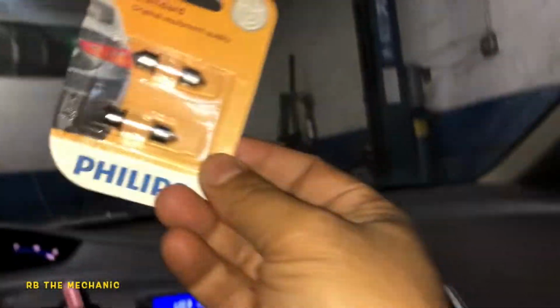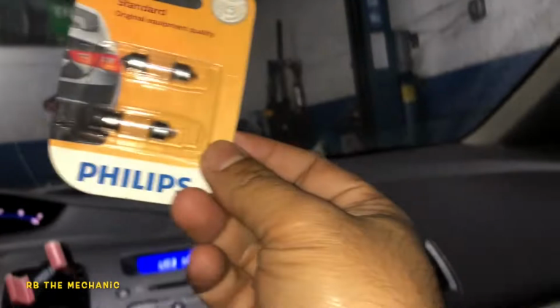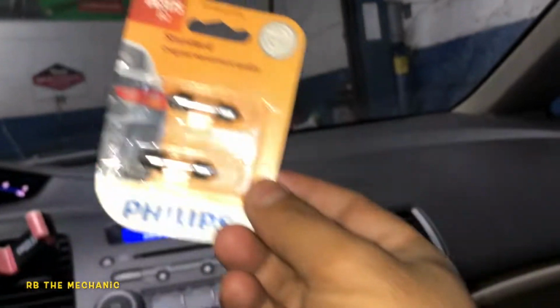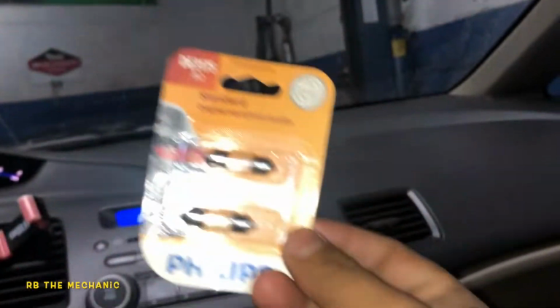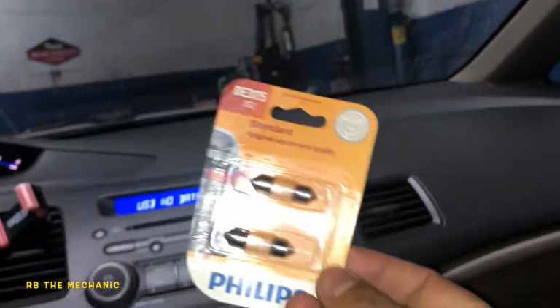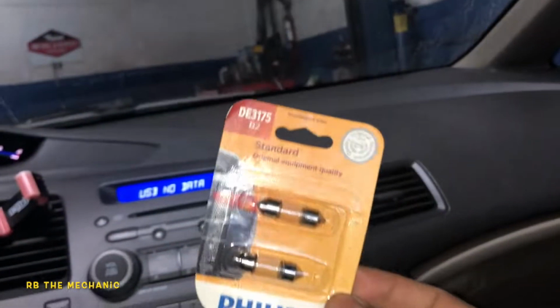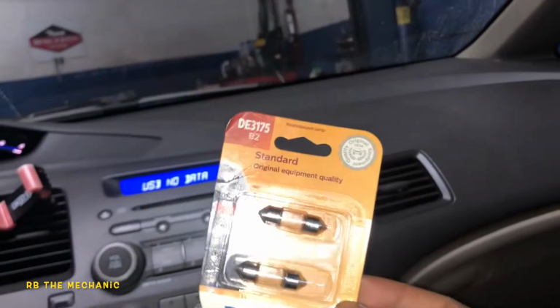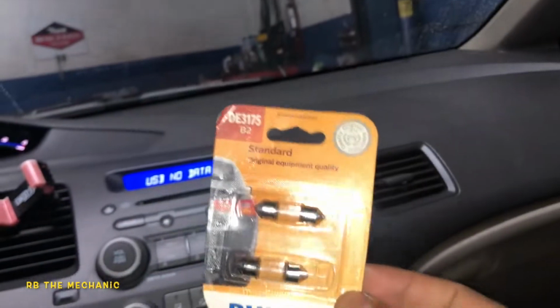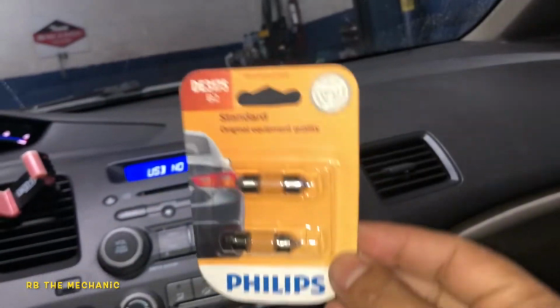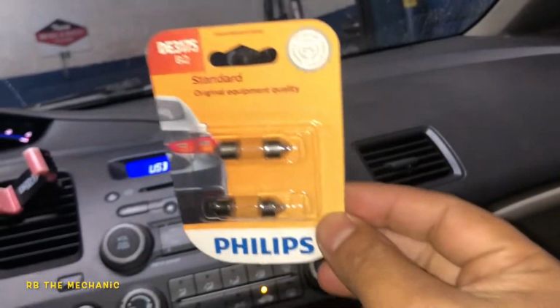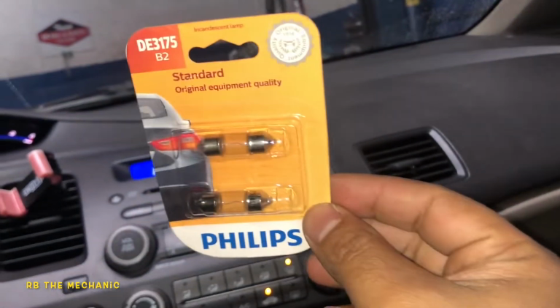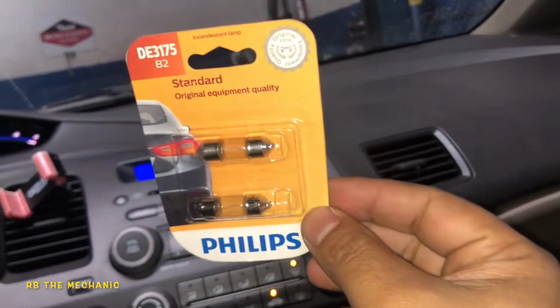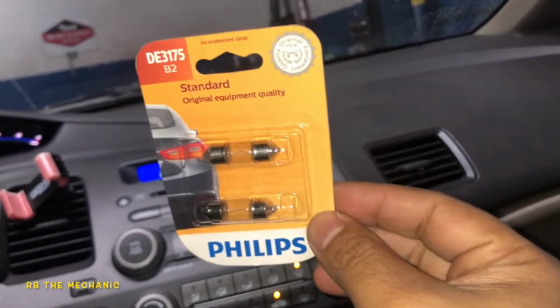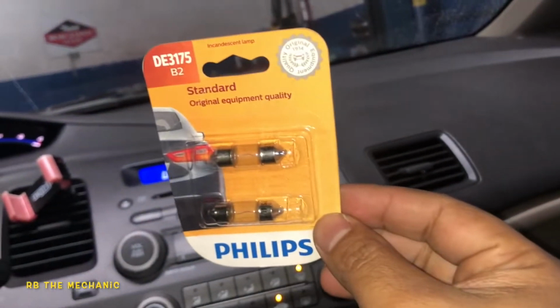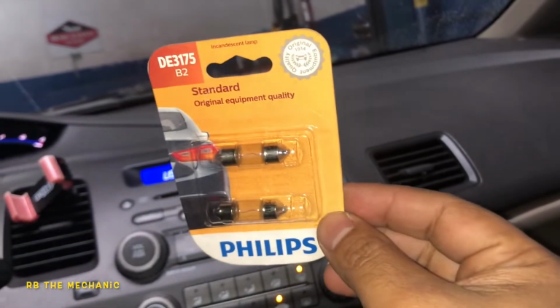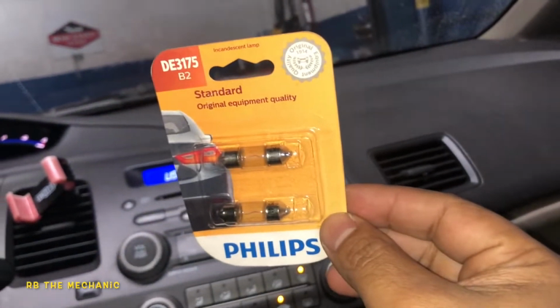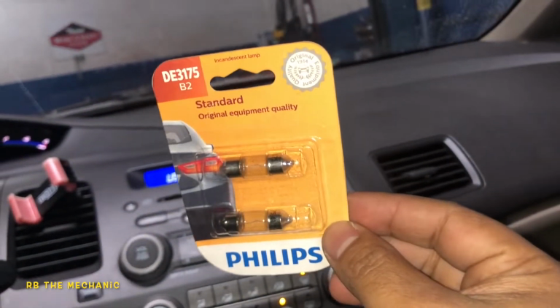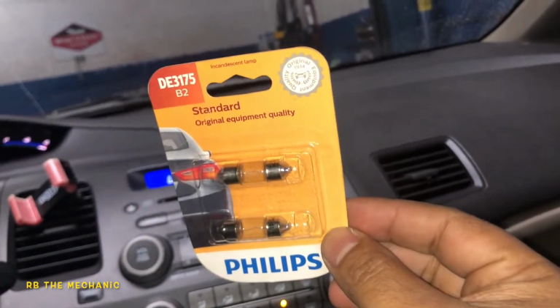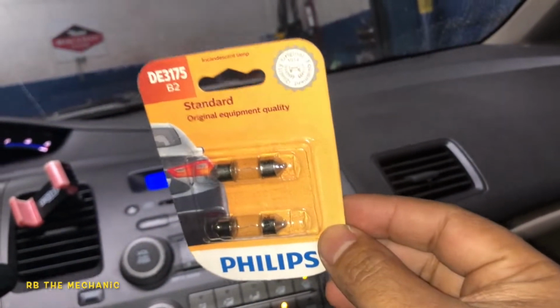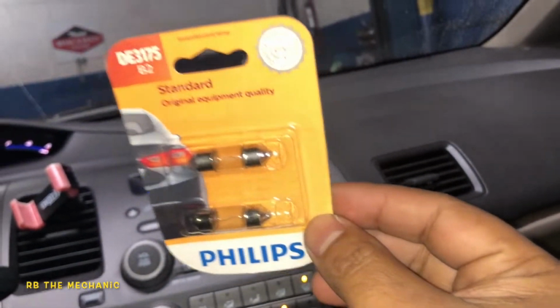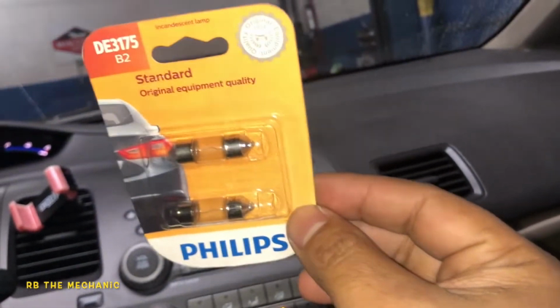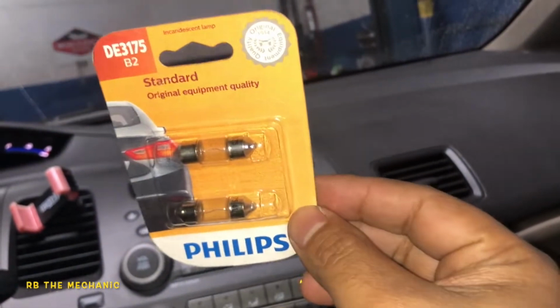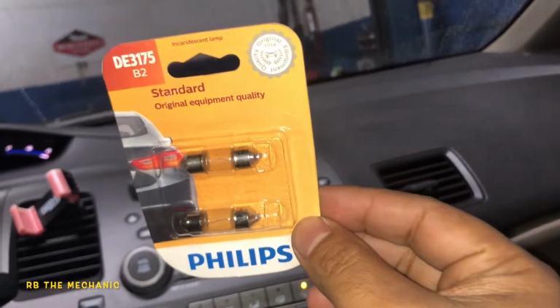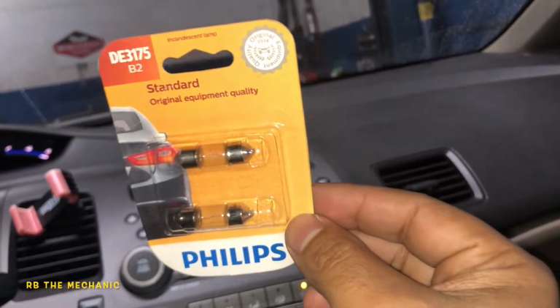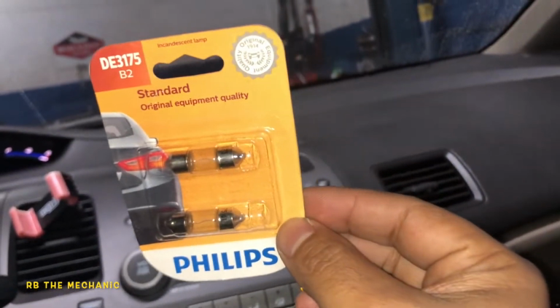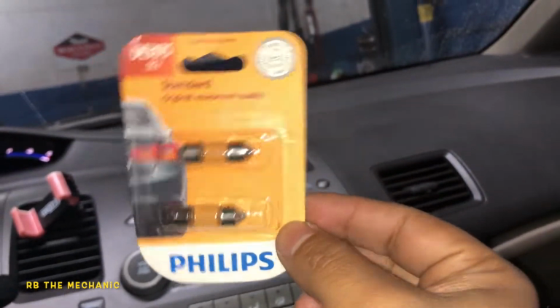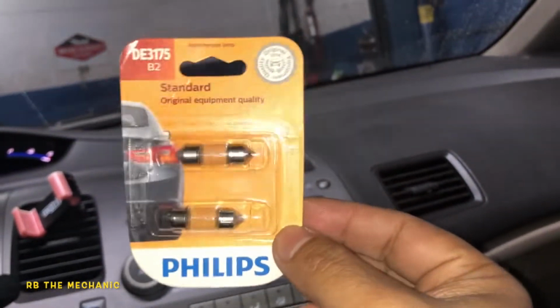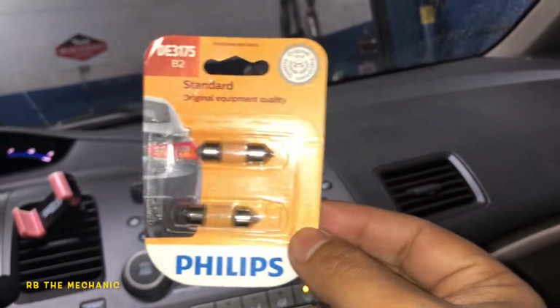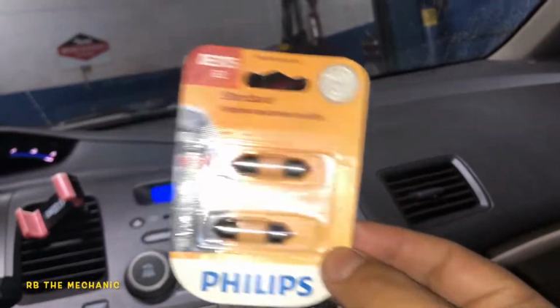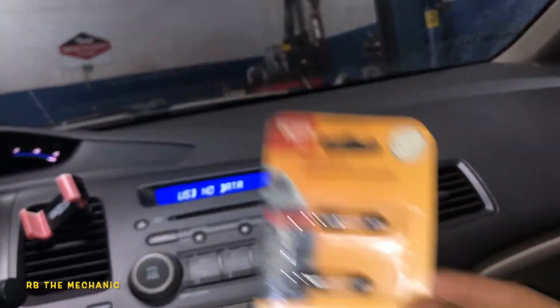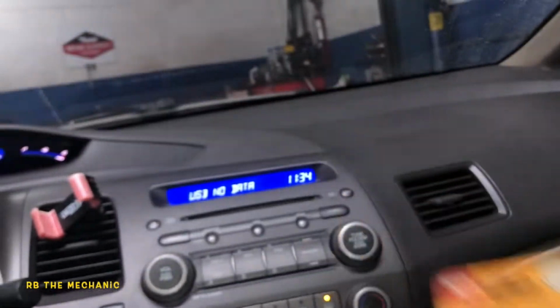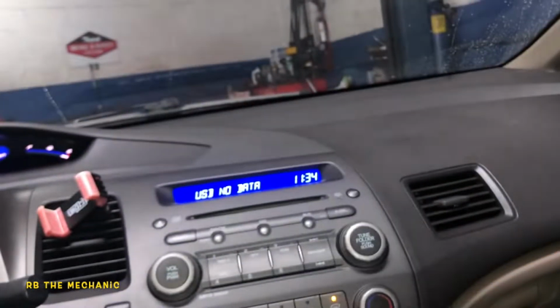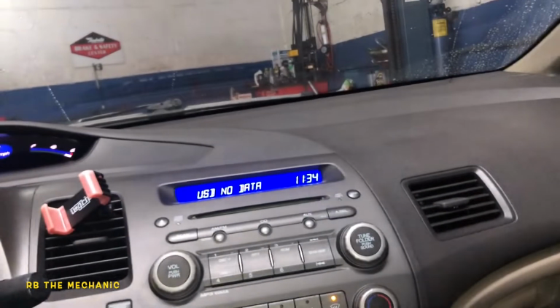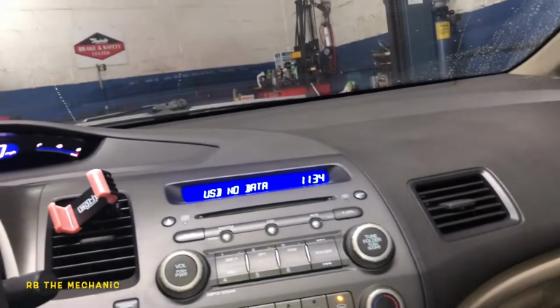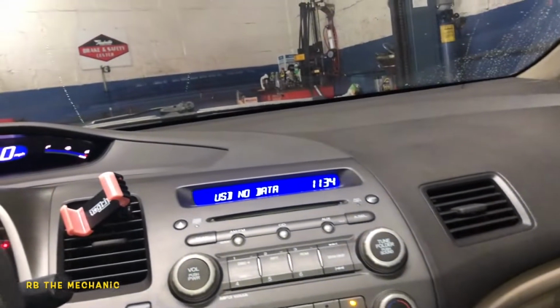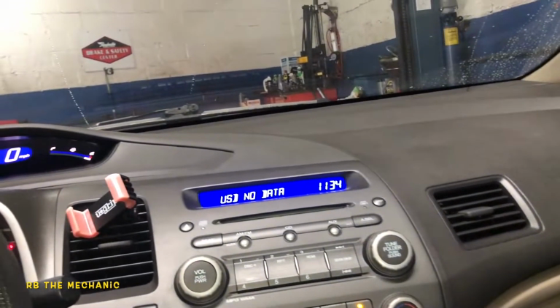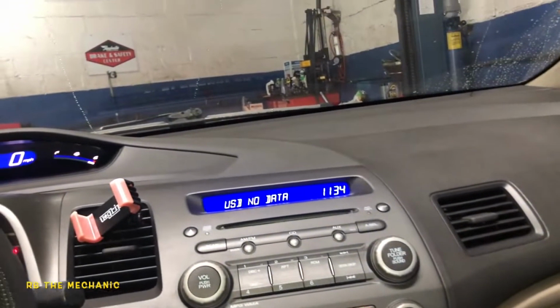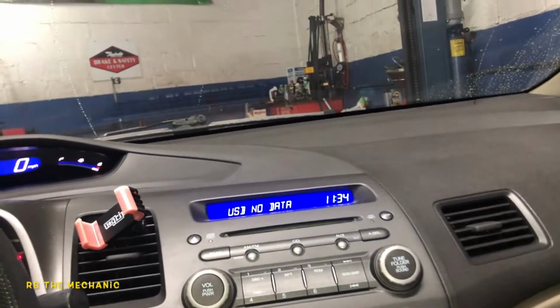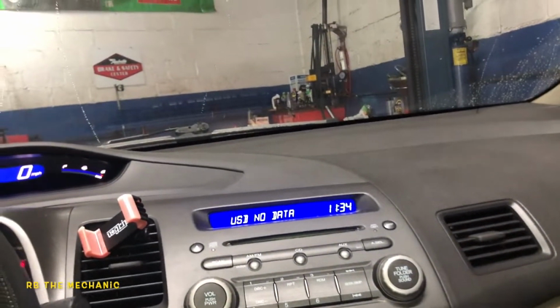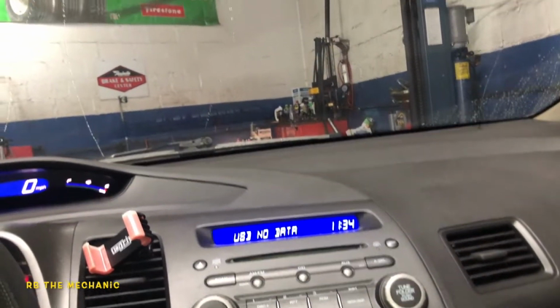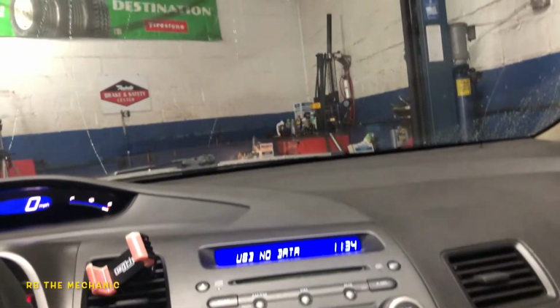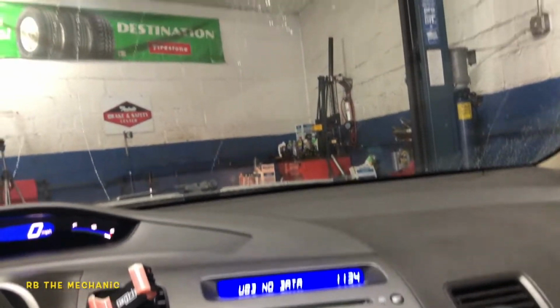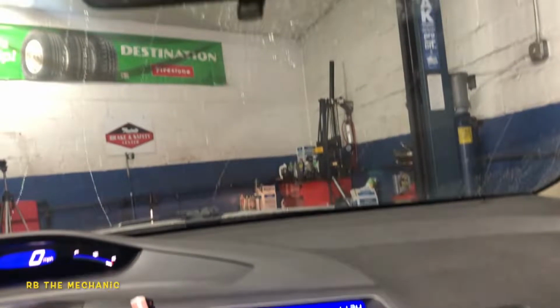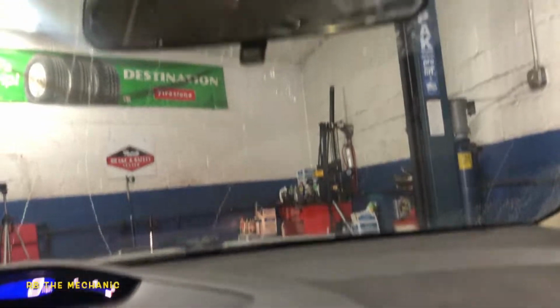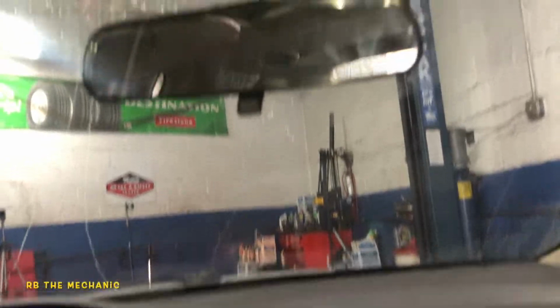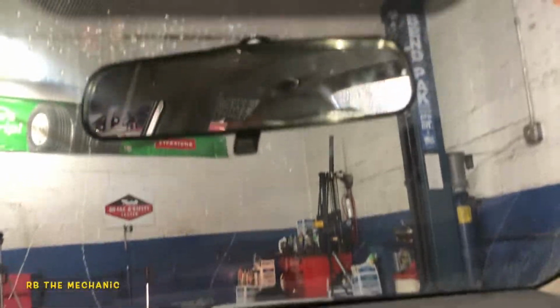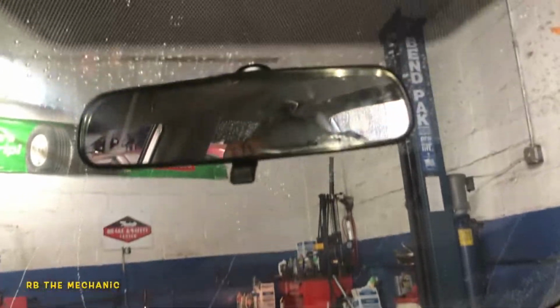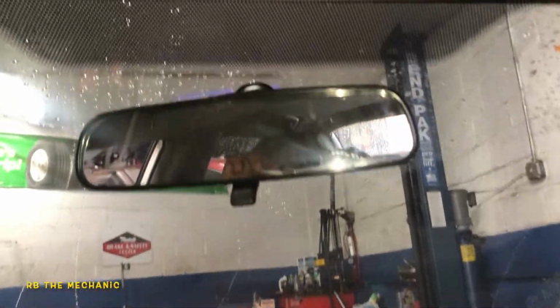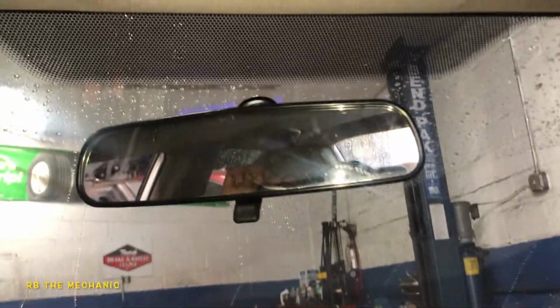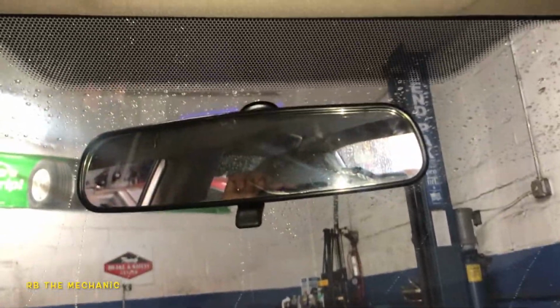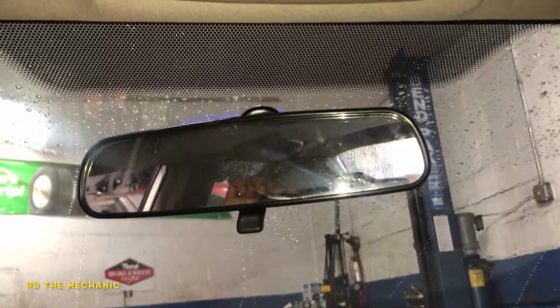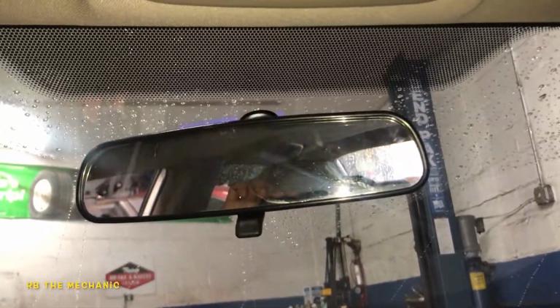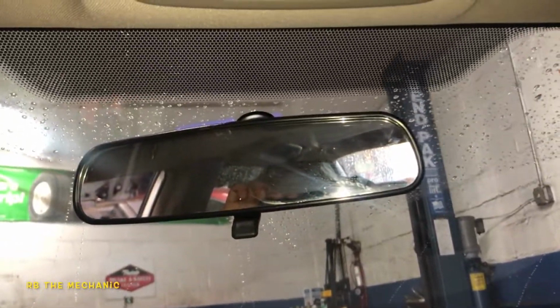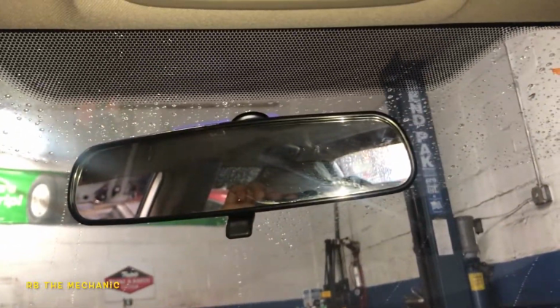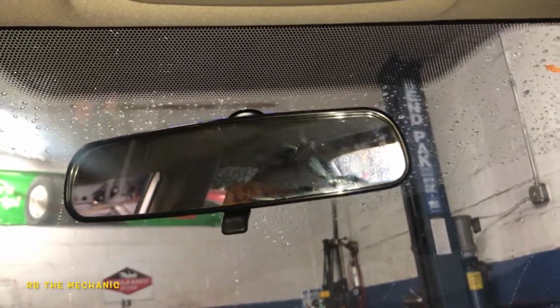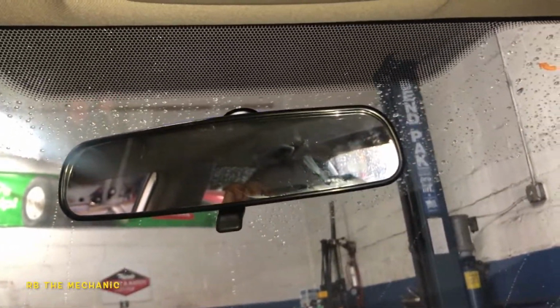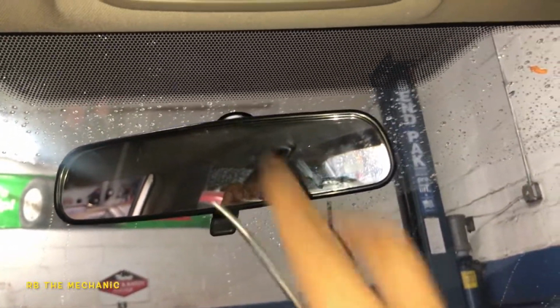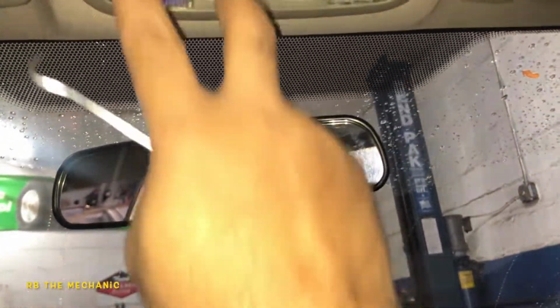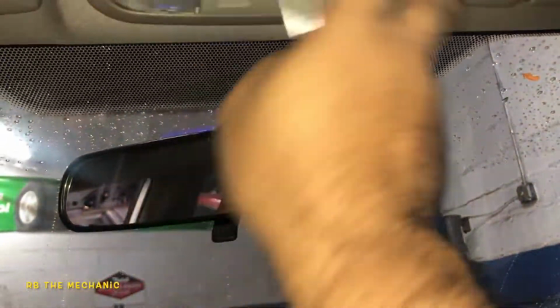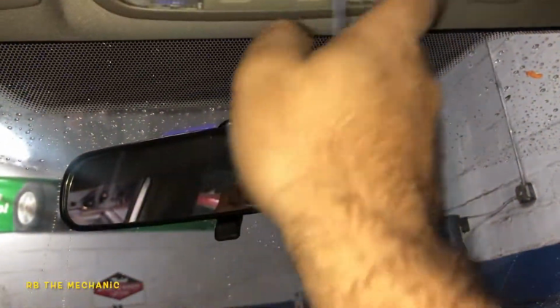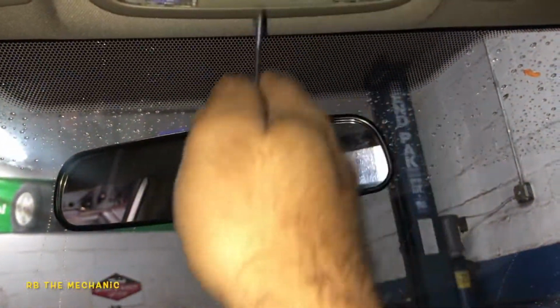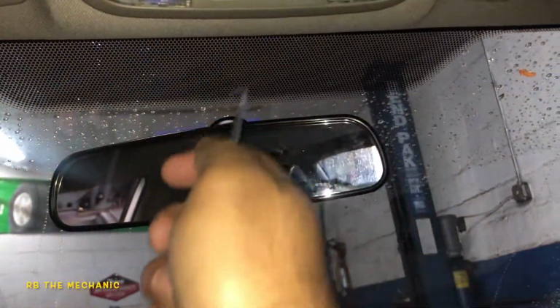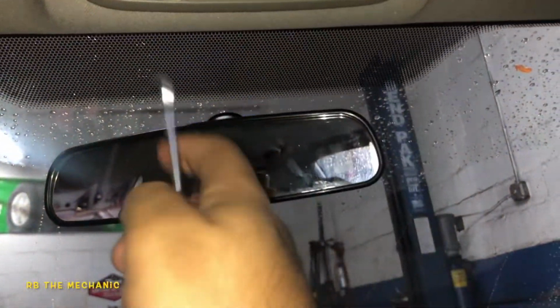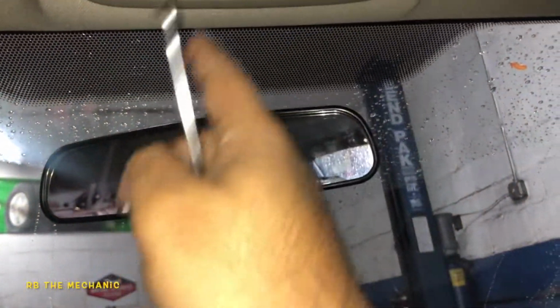Get yourself some good bulbs. These are Phillips — there's a number there, so this is the part number. Comes in two, so you replace them both.